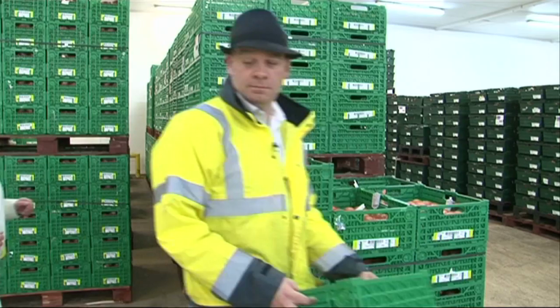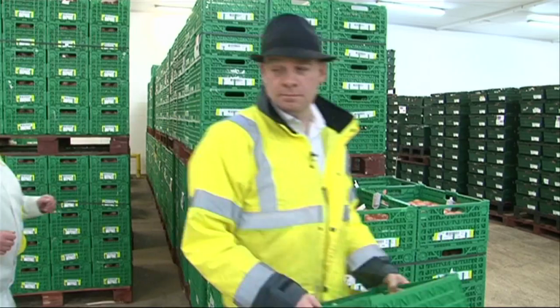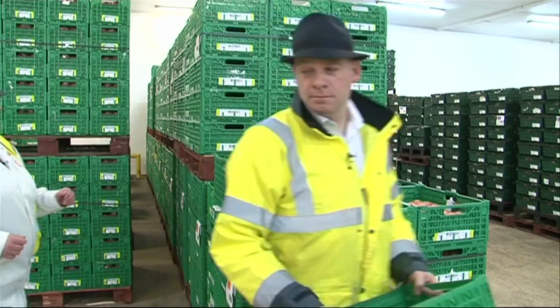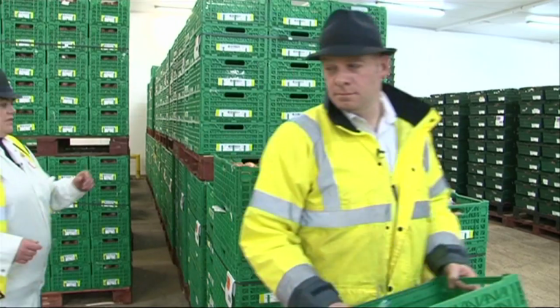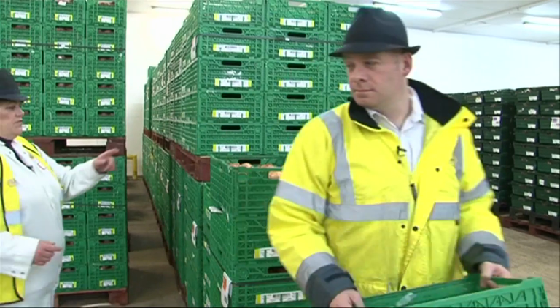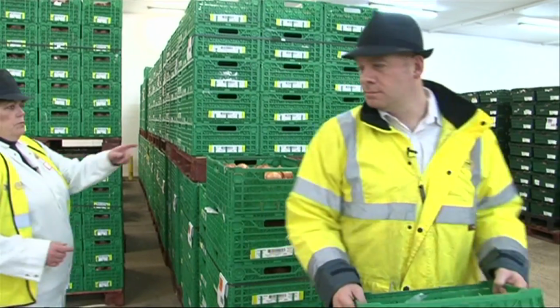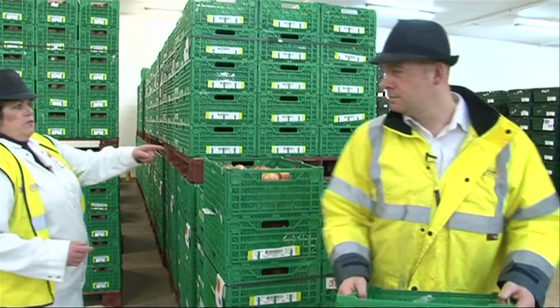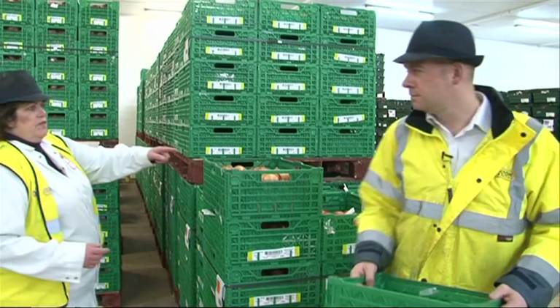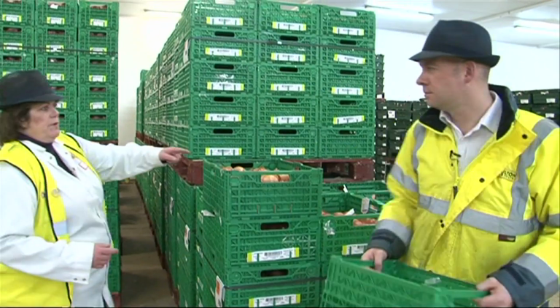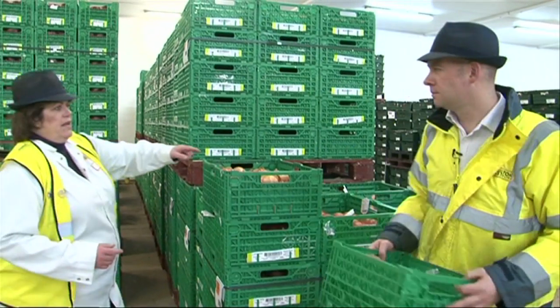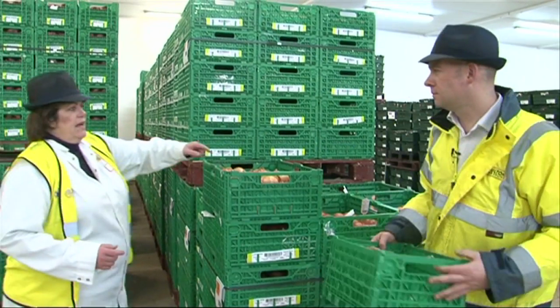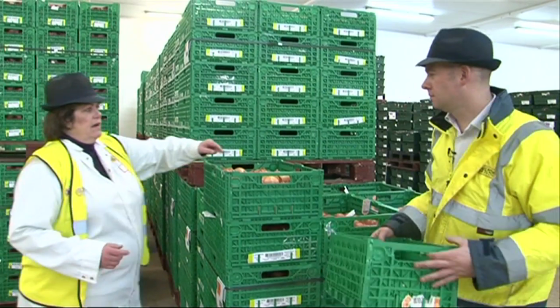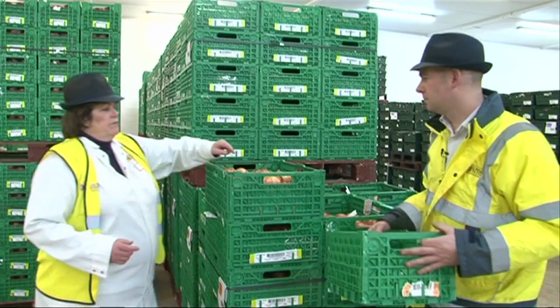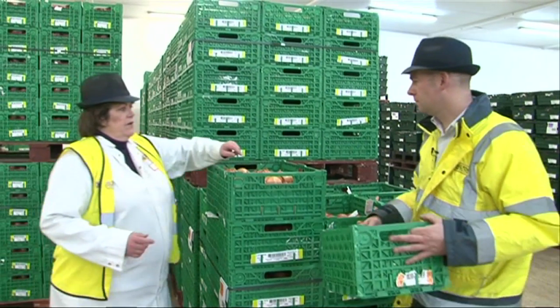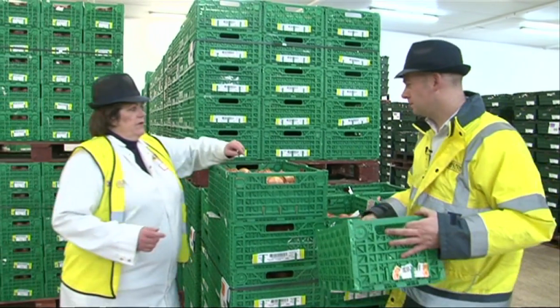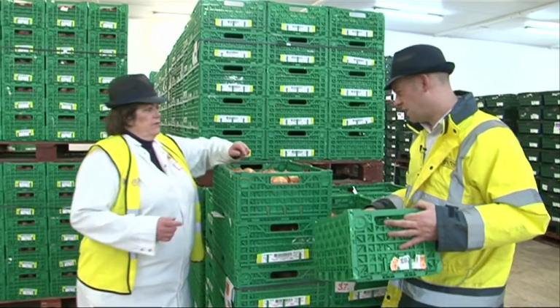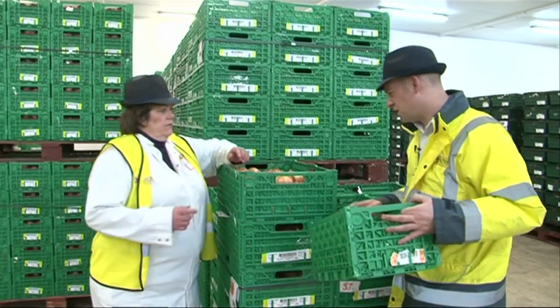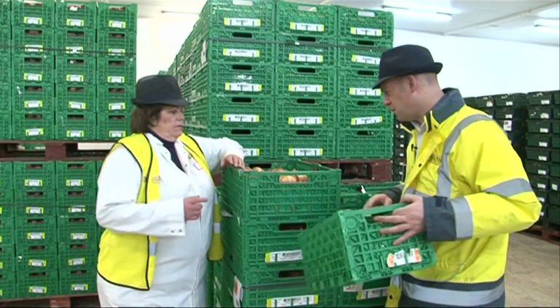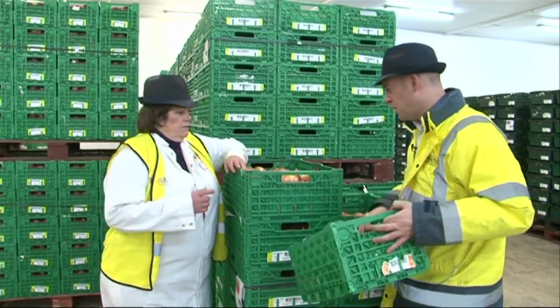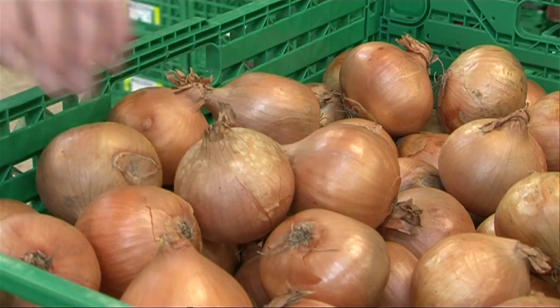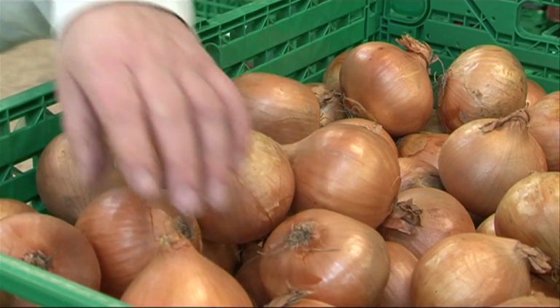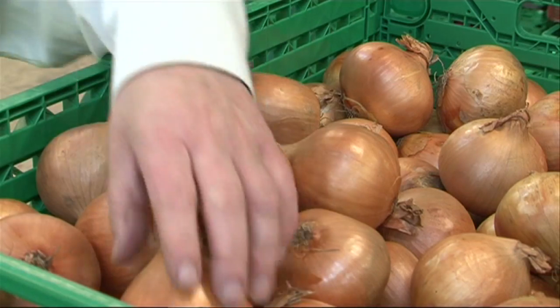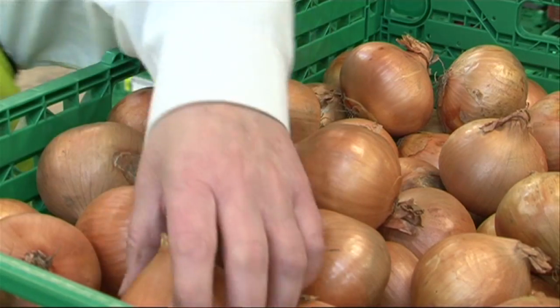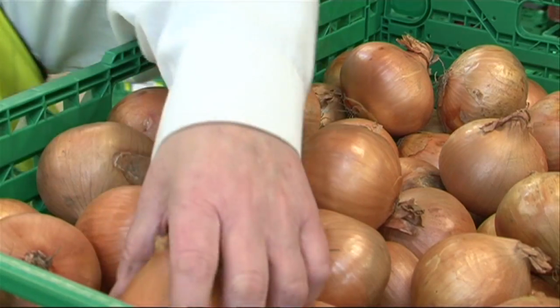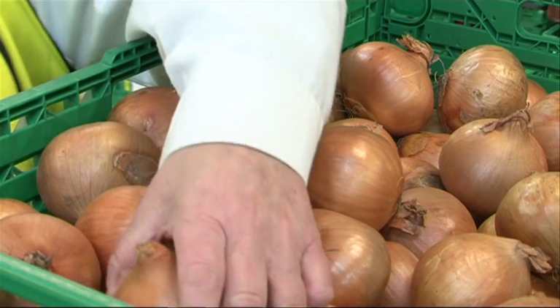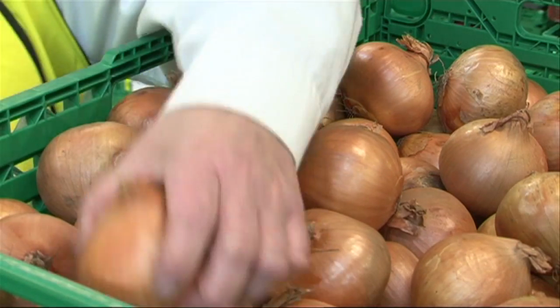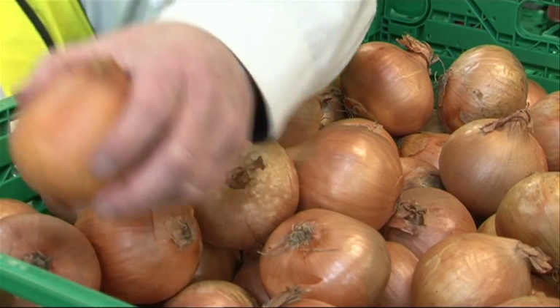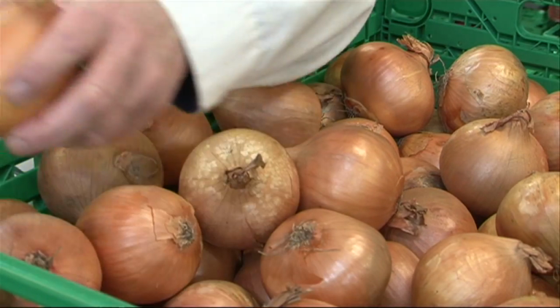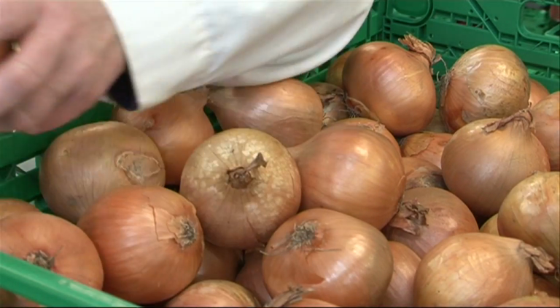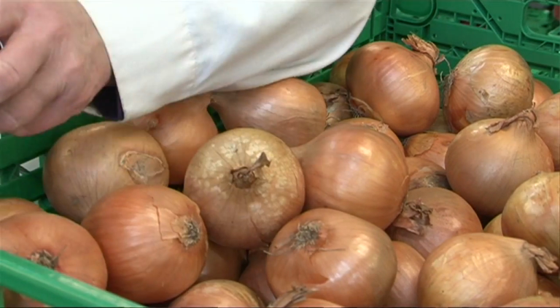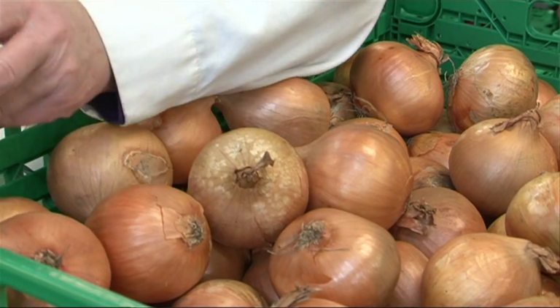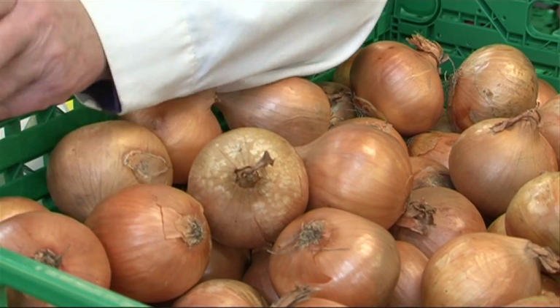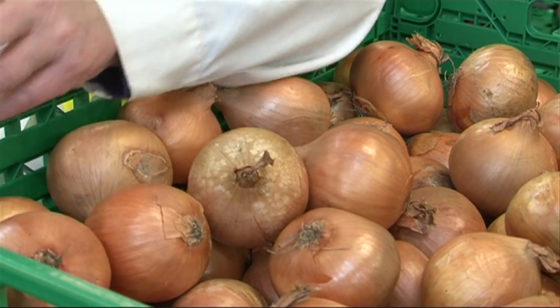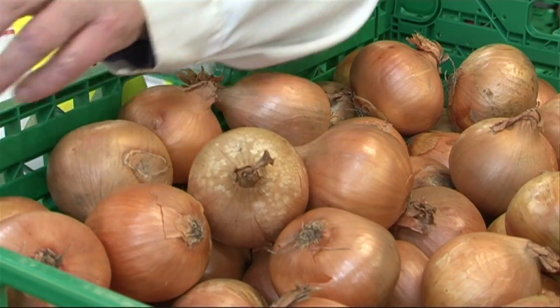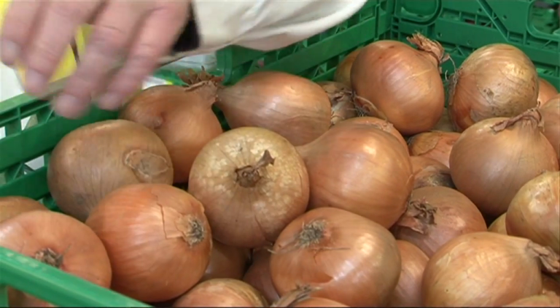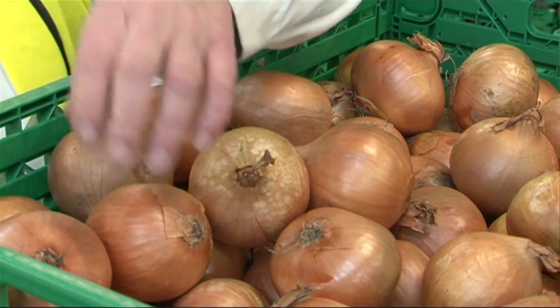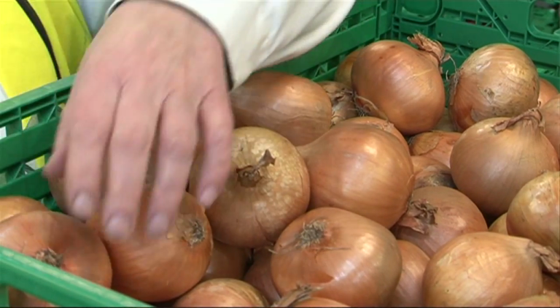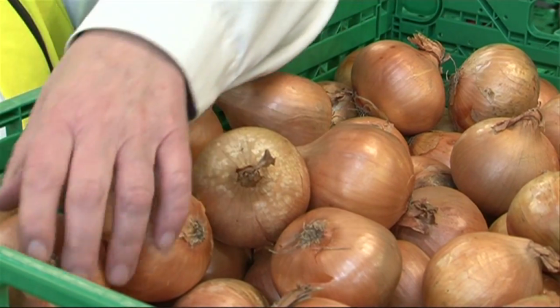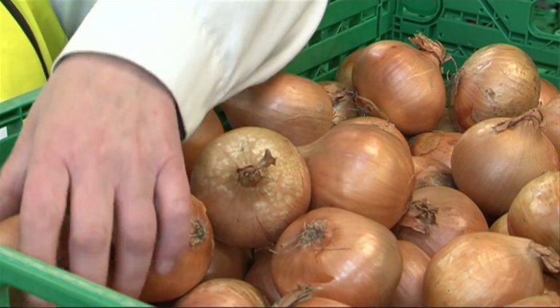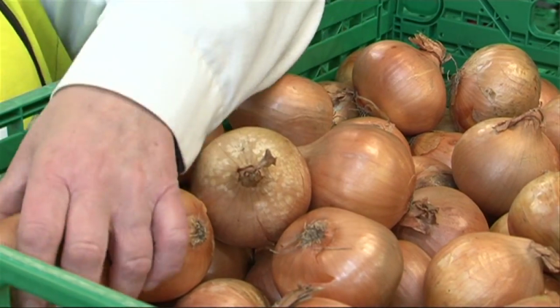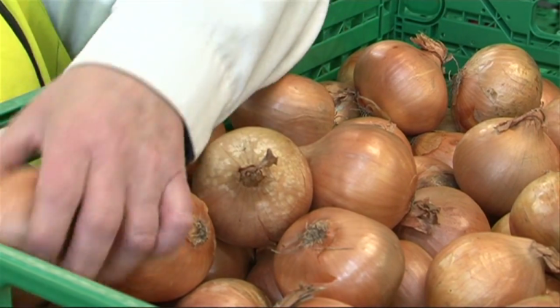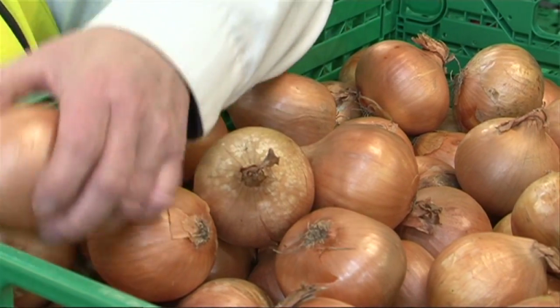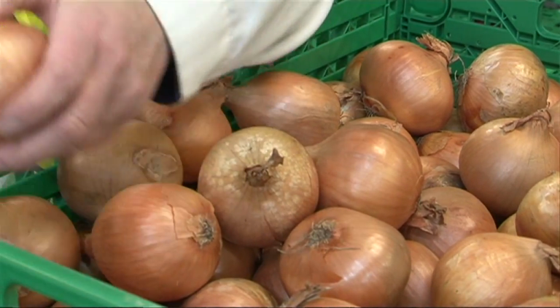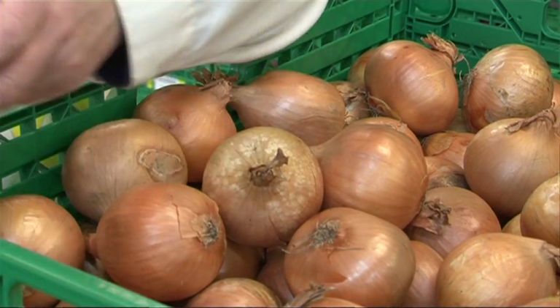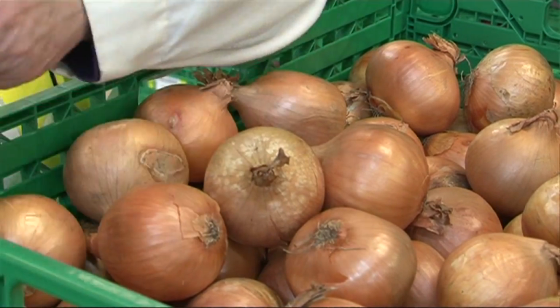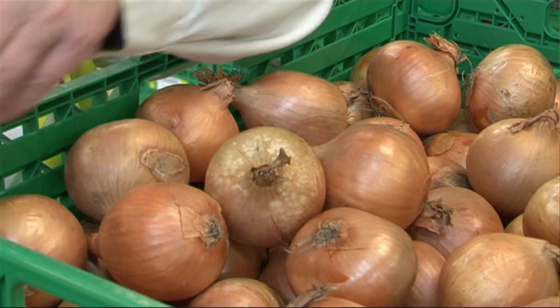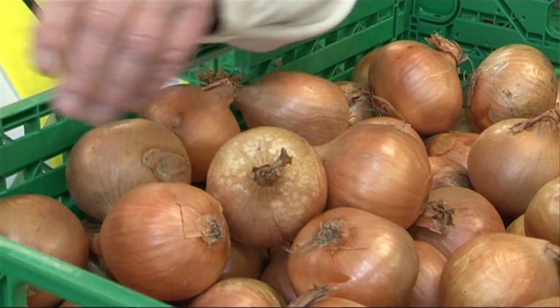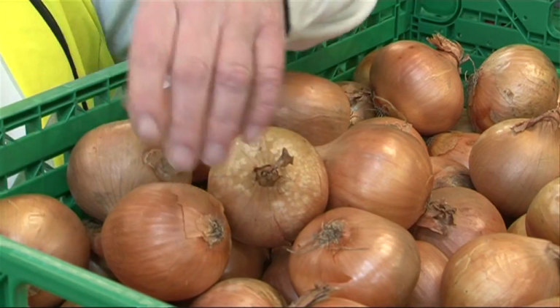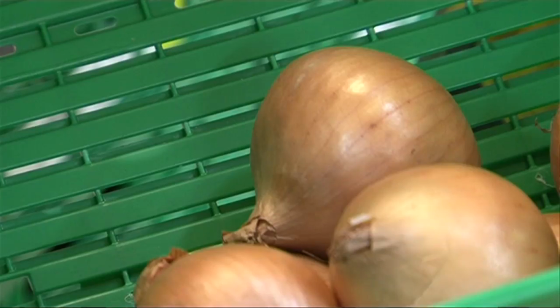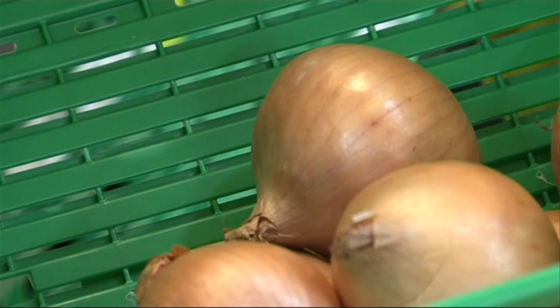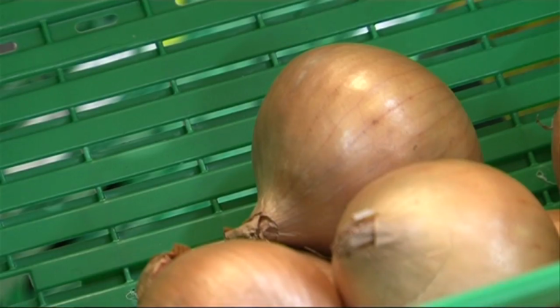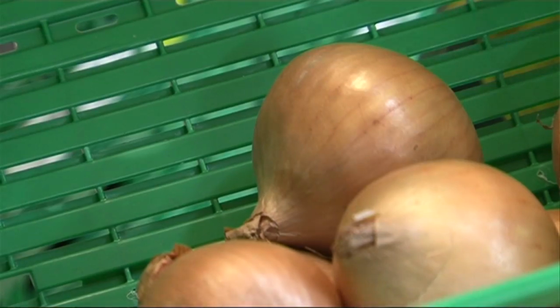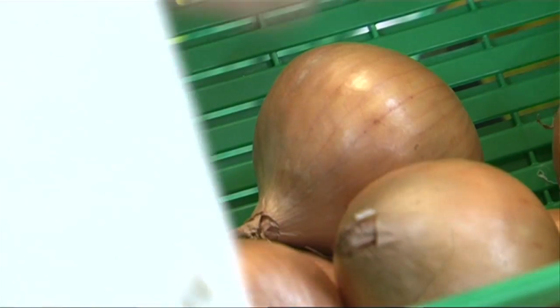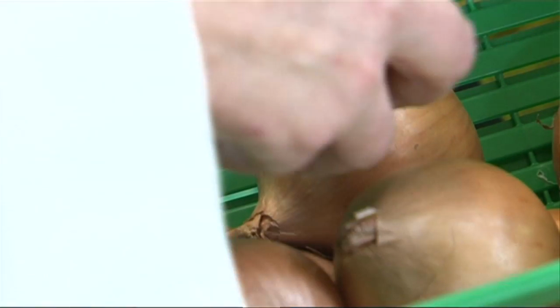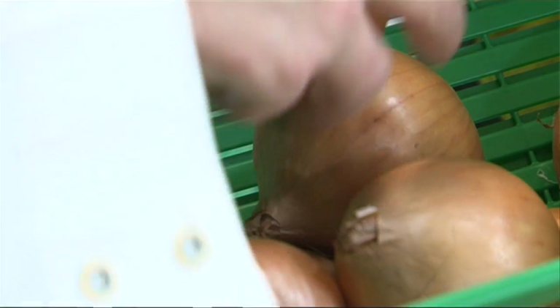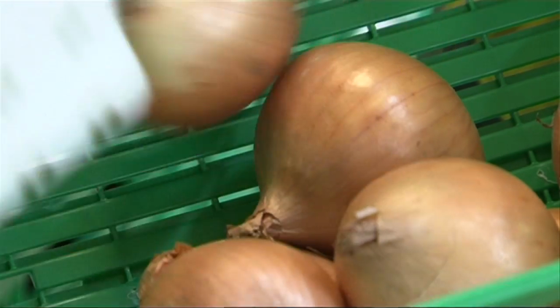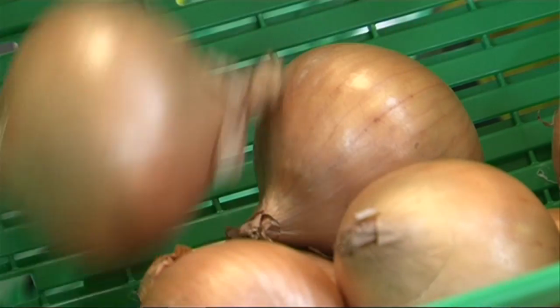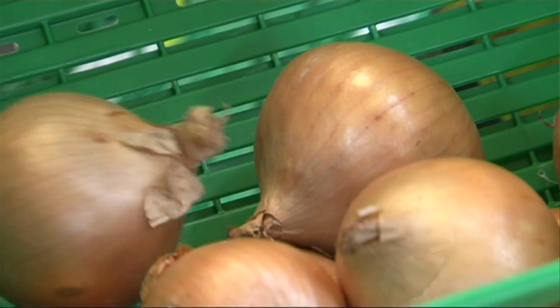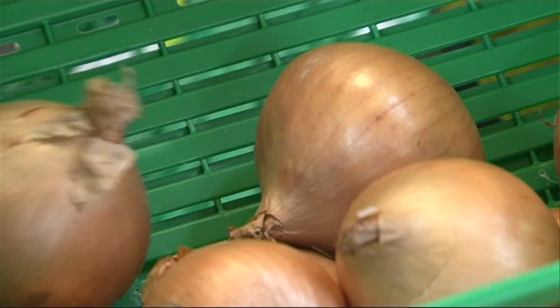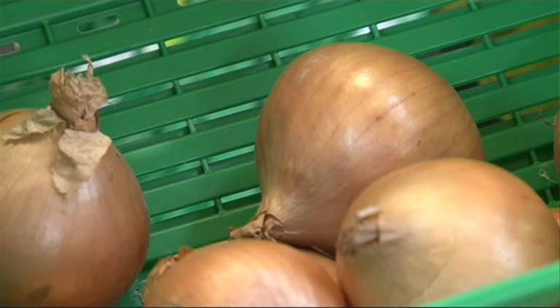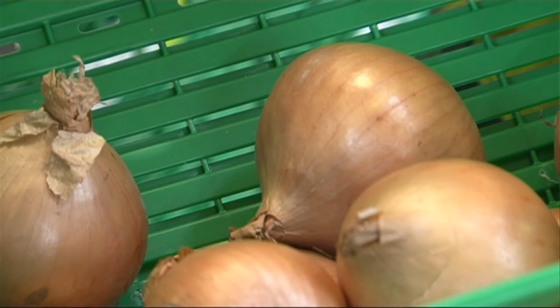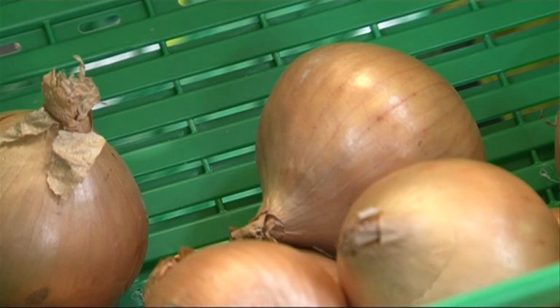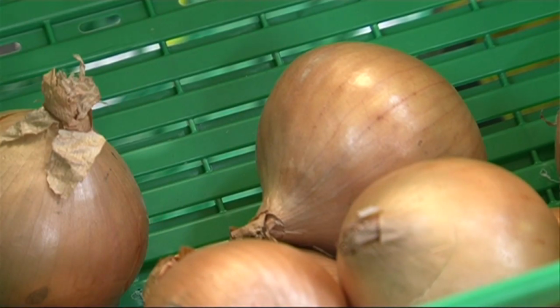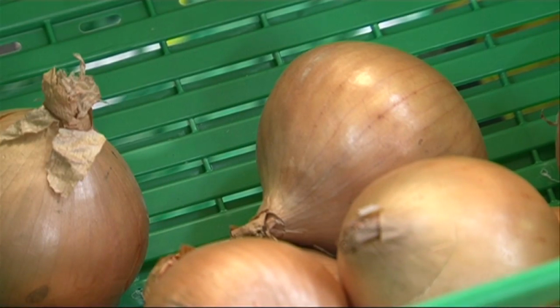Are these the ones I'm going to have then? These are the ones. I'm going to stuff them and roast them alongside the turkey. That sounds fantastic.